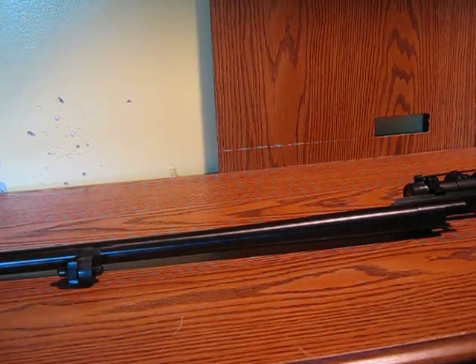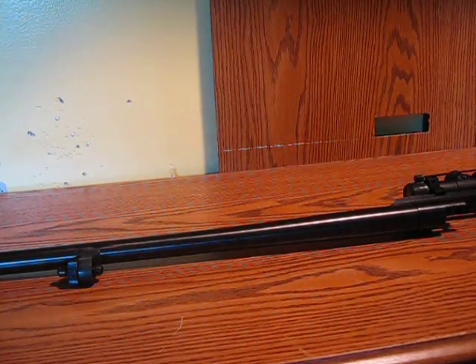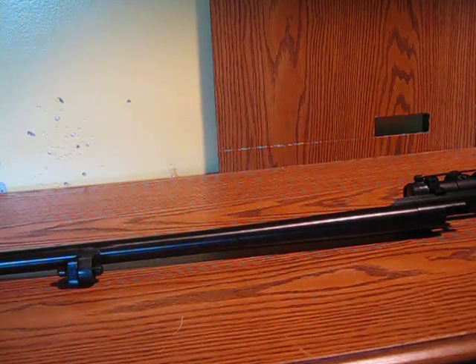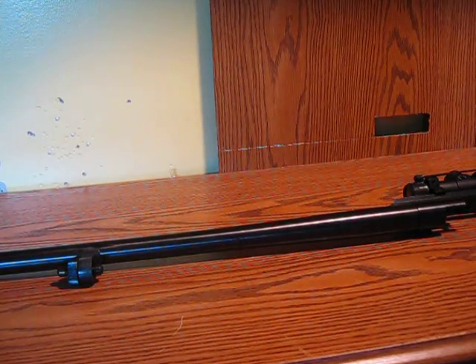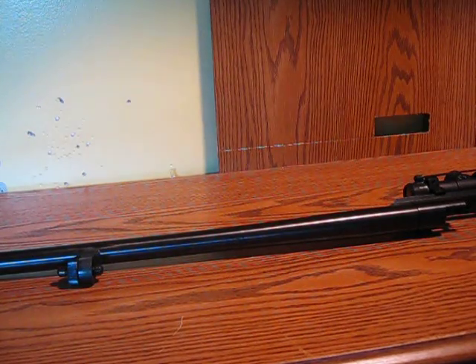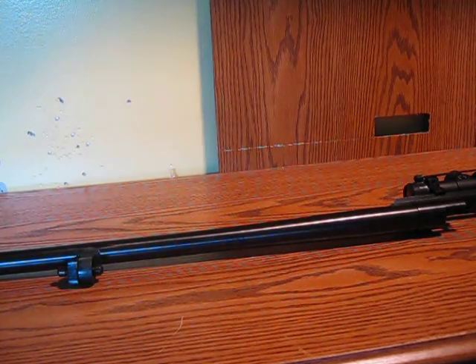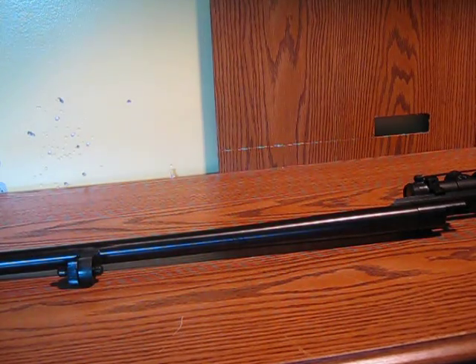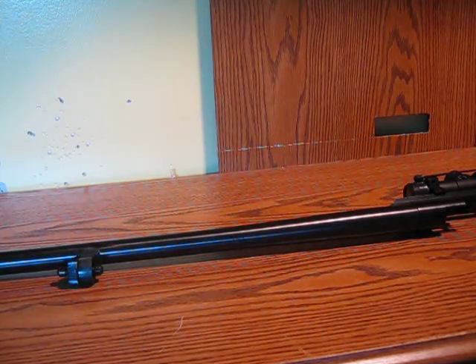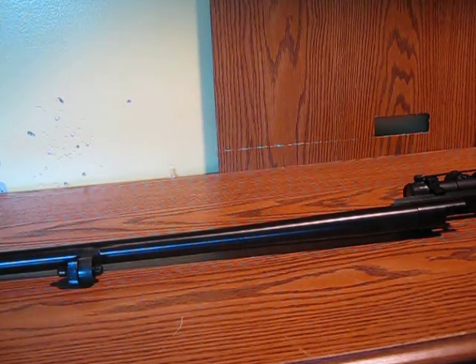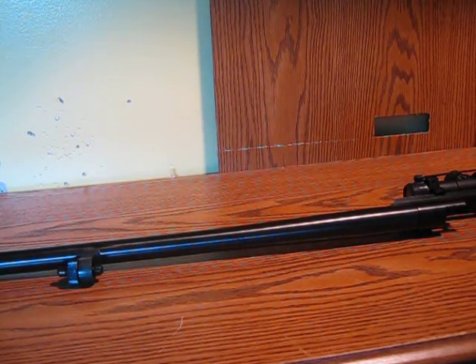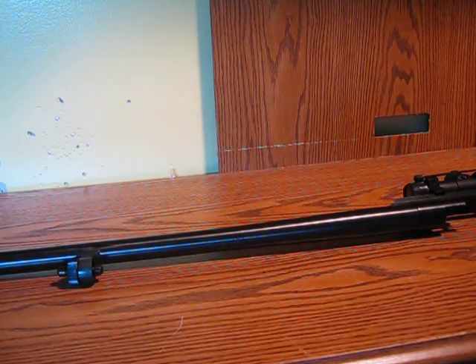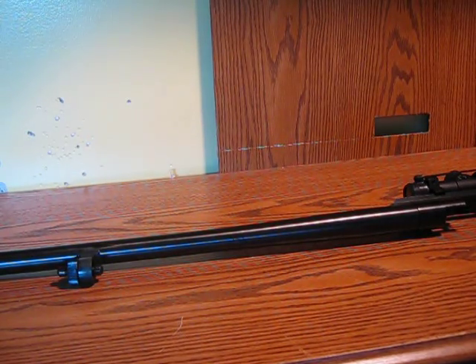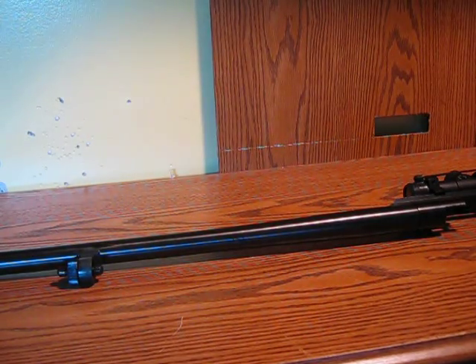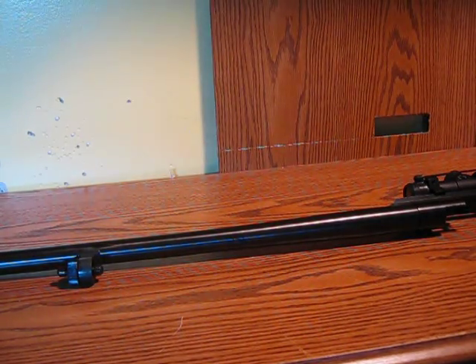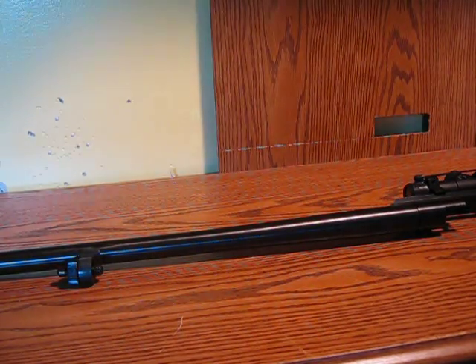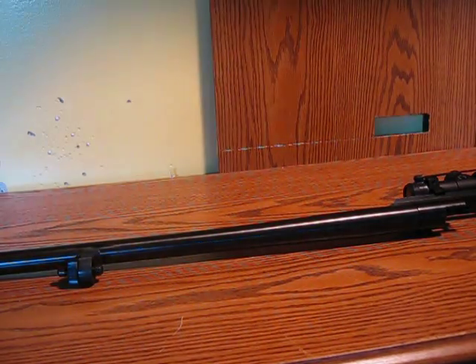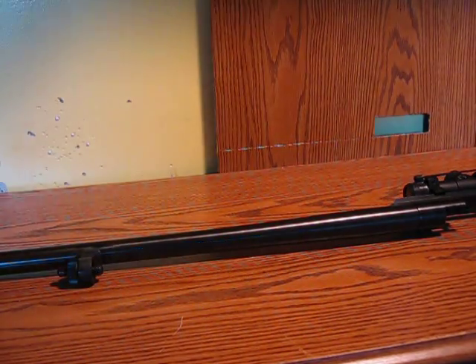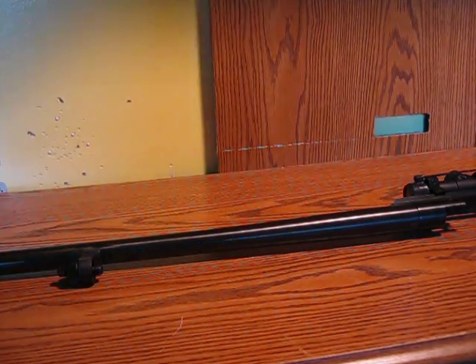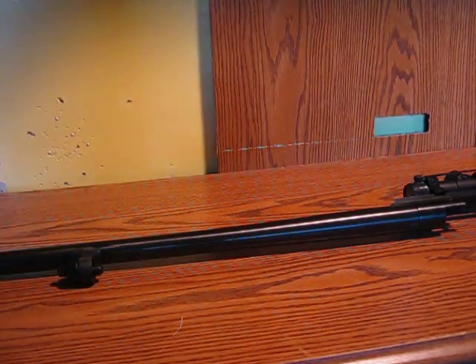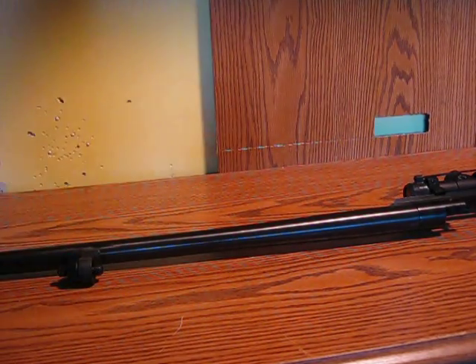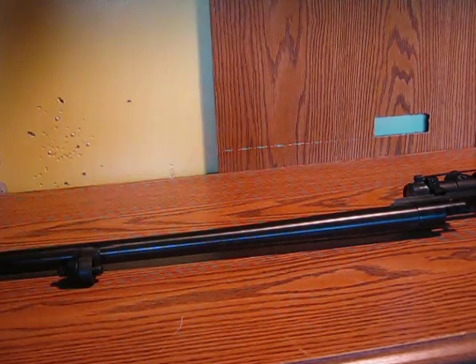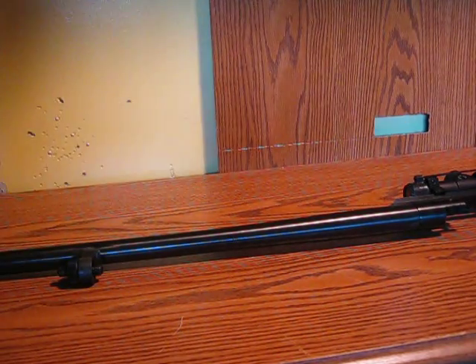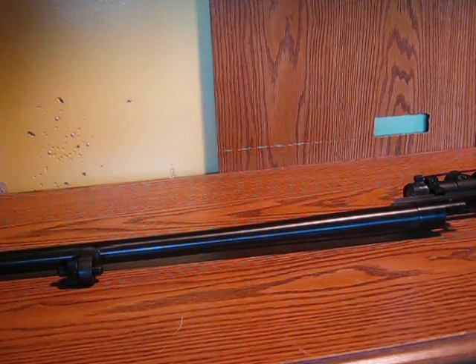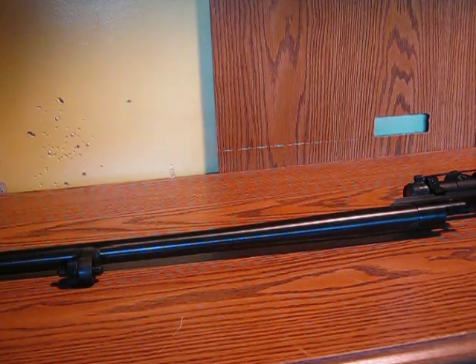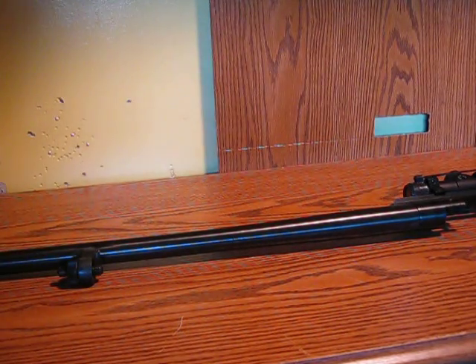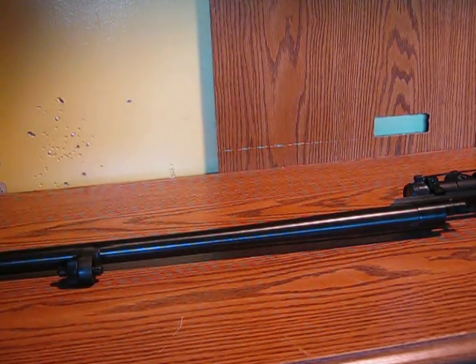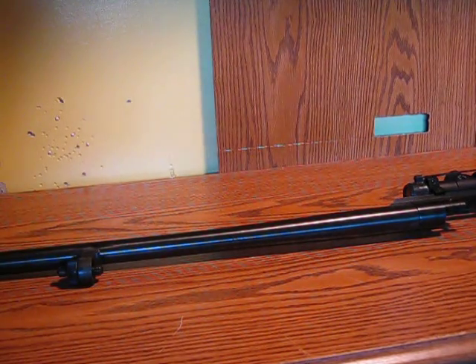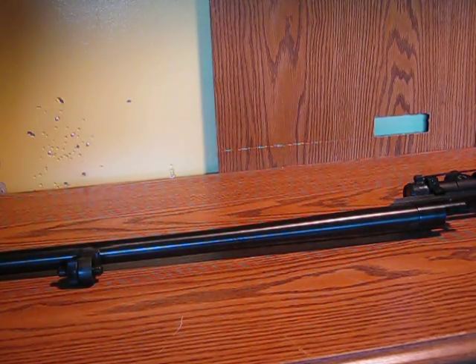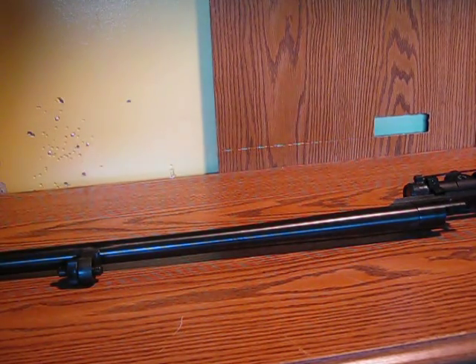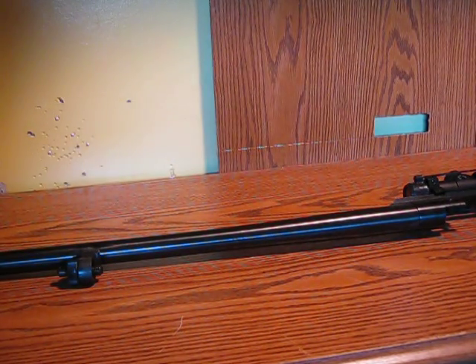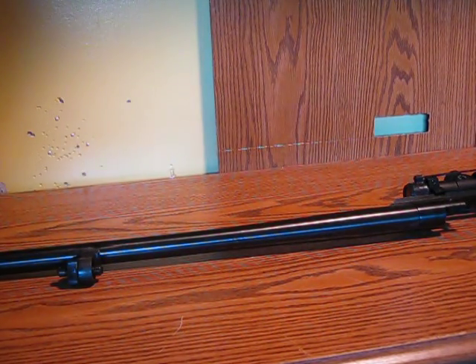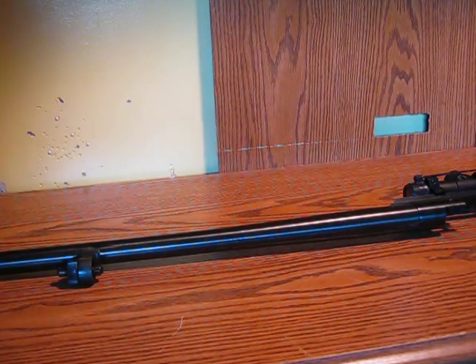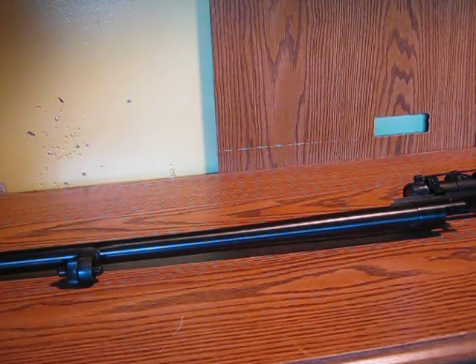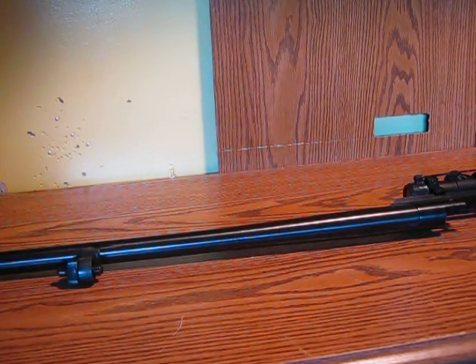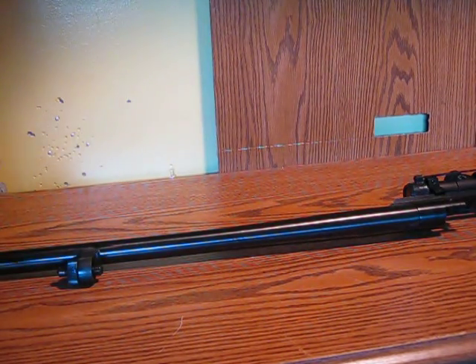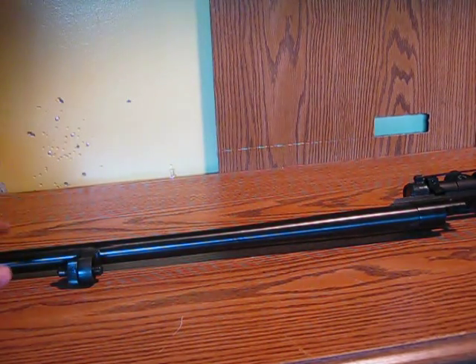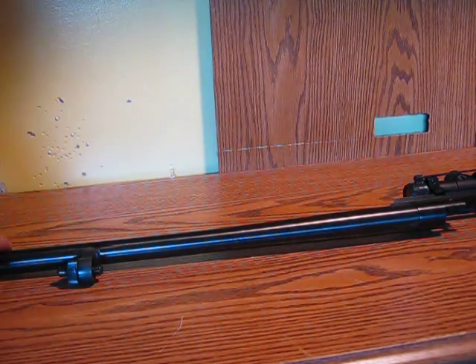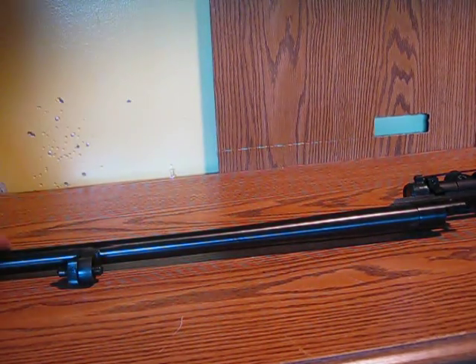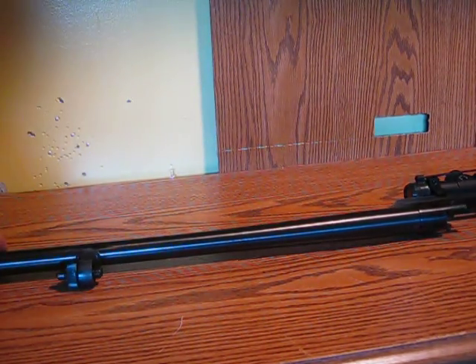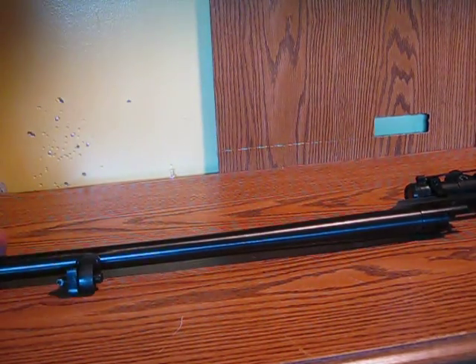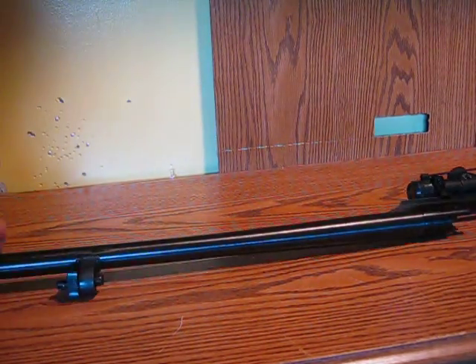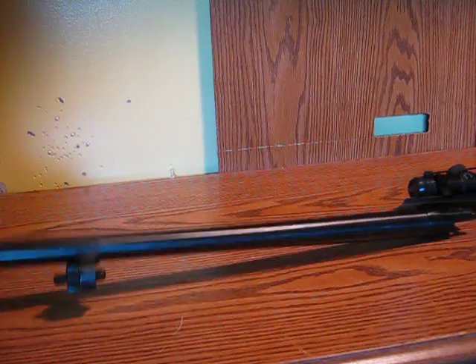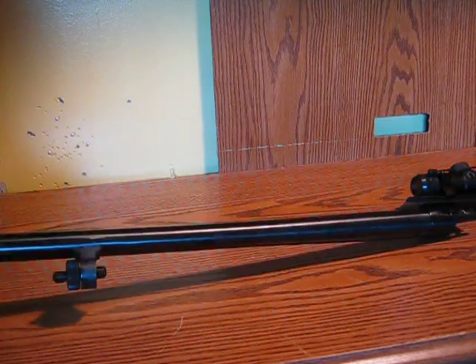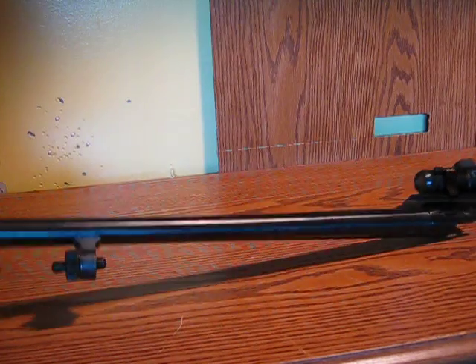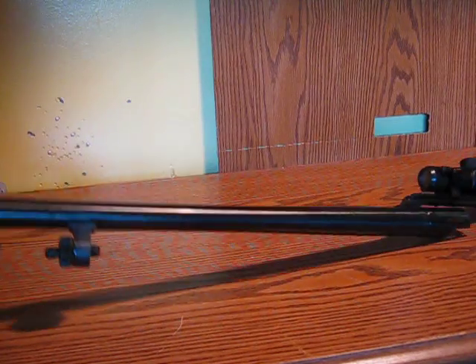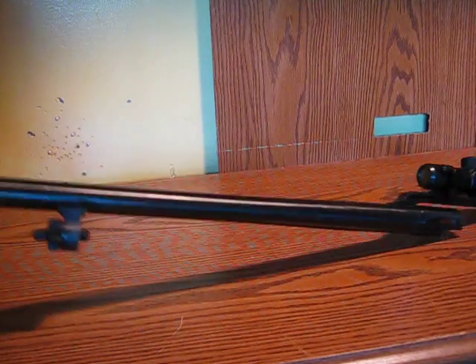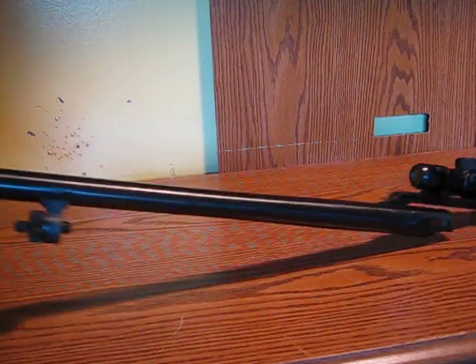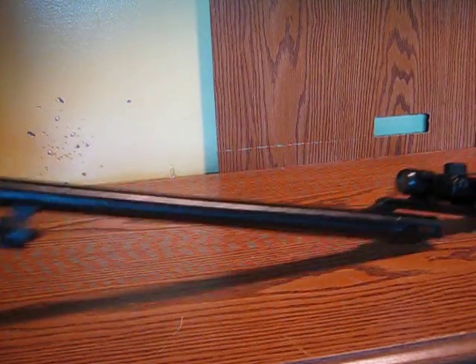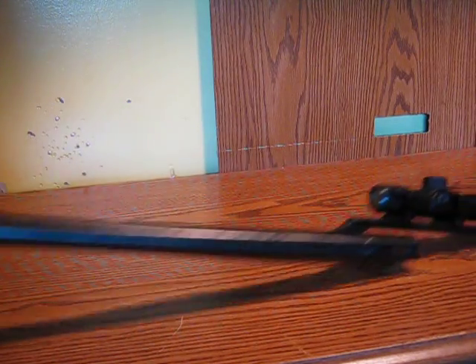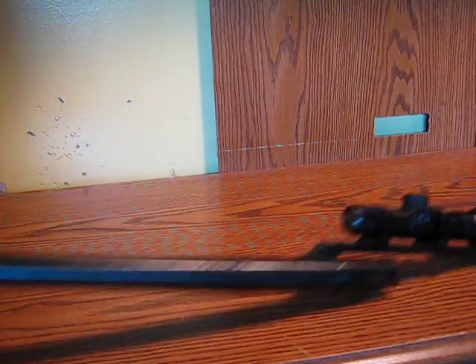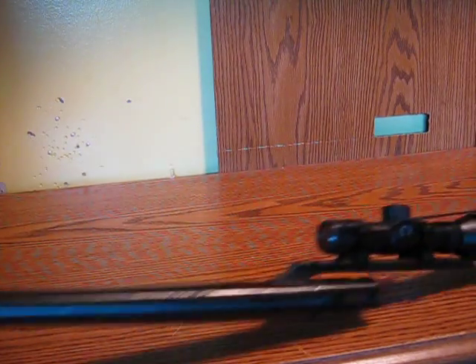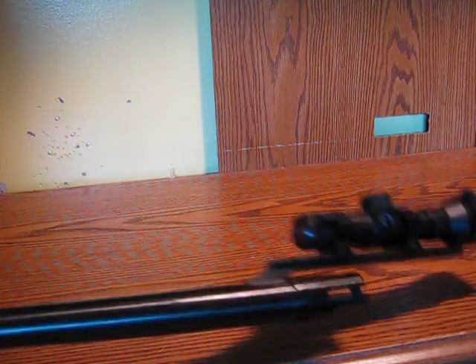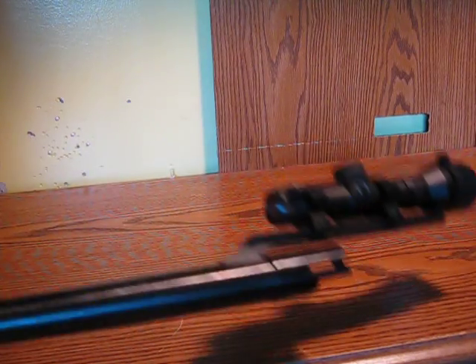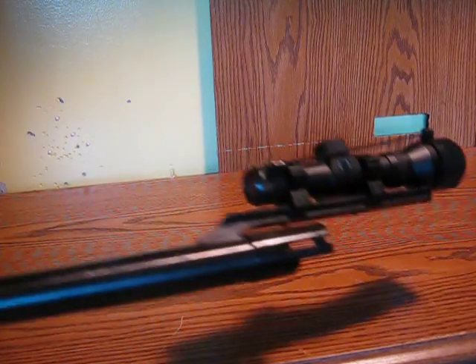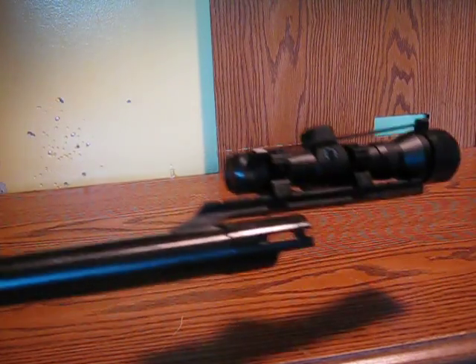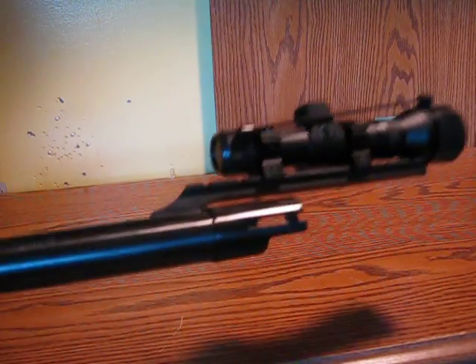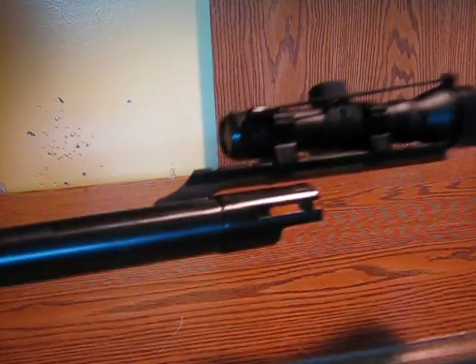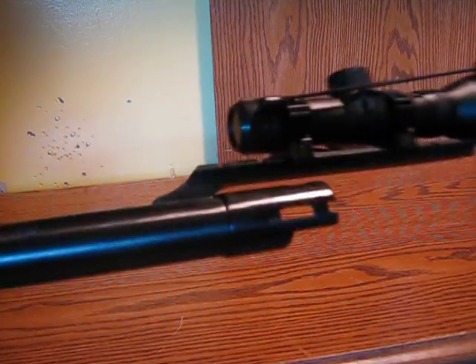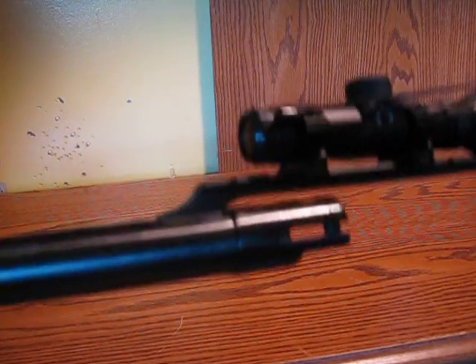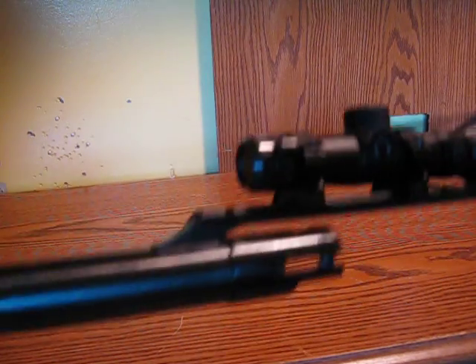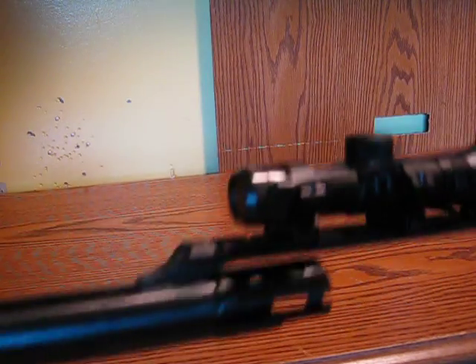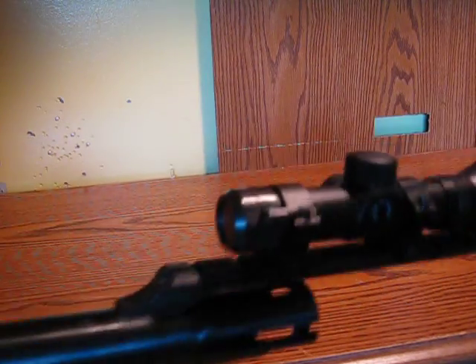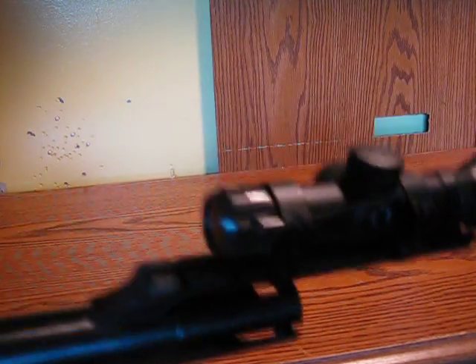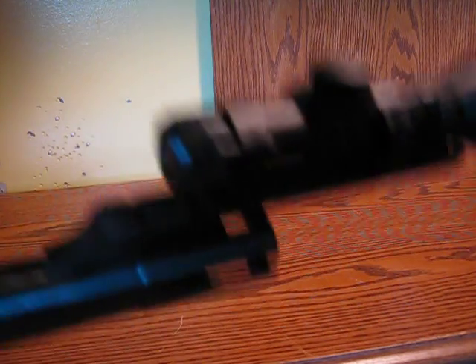Hello YouTube, this is Outdoors New York 52 again. Today I'm doing a review of my Mossberg 500 fully rifled slug barrel.